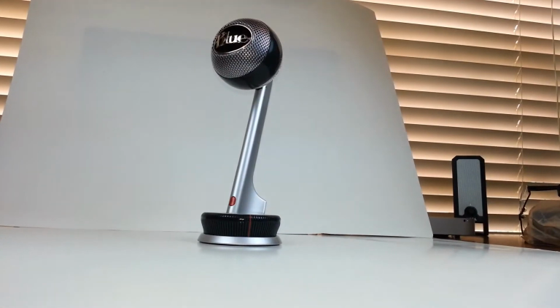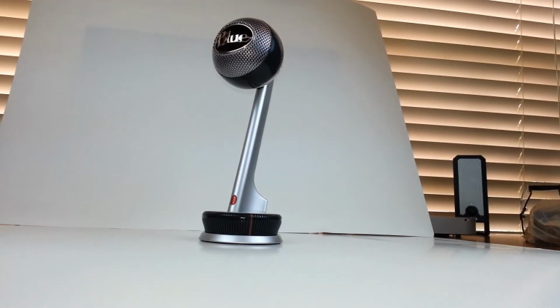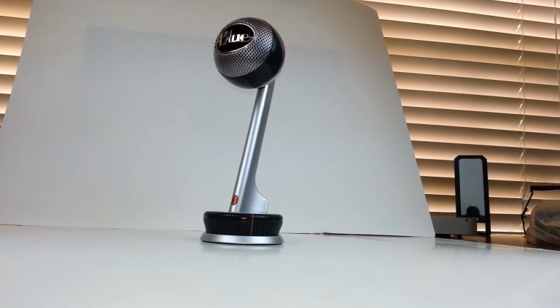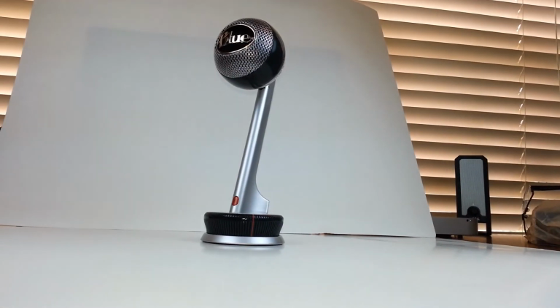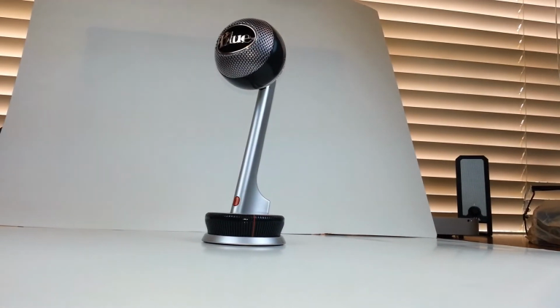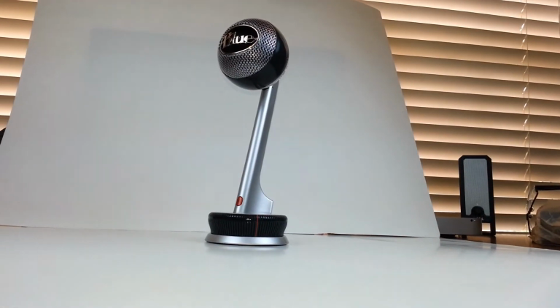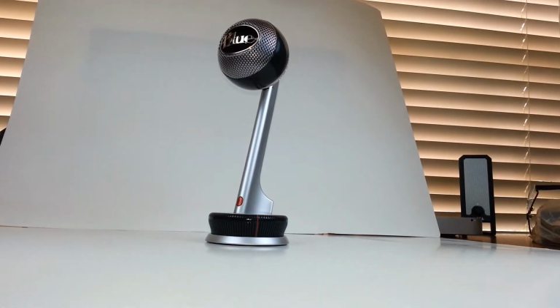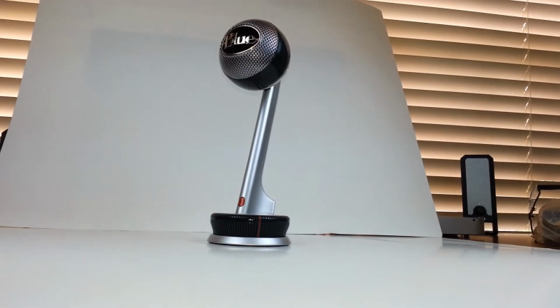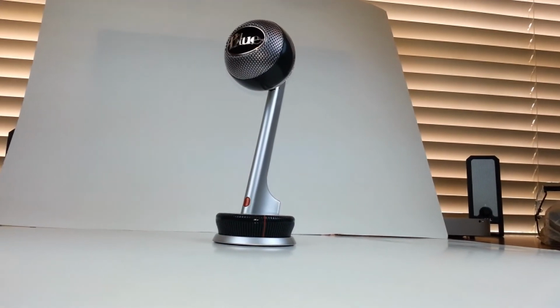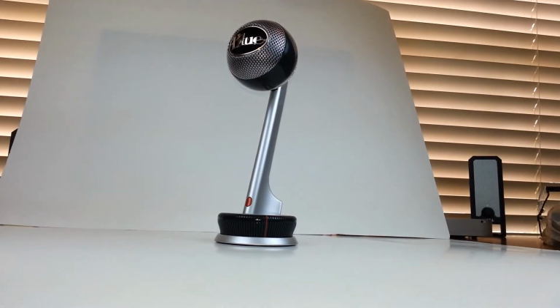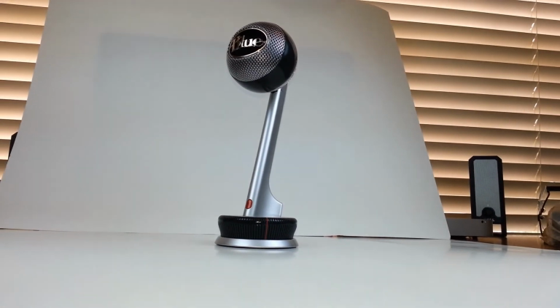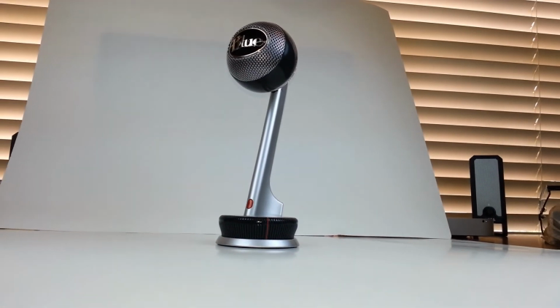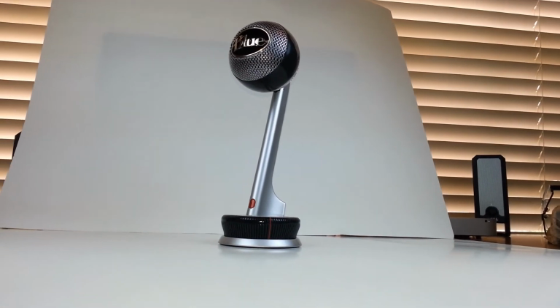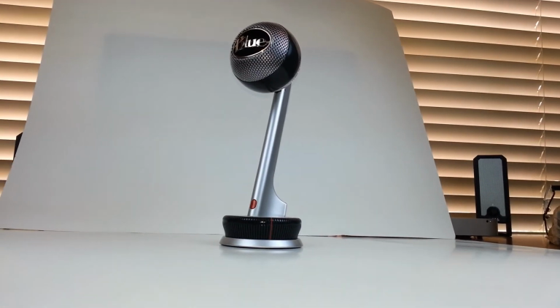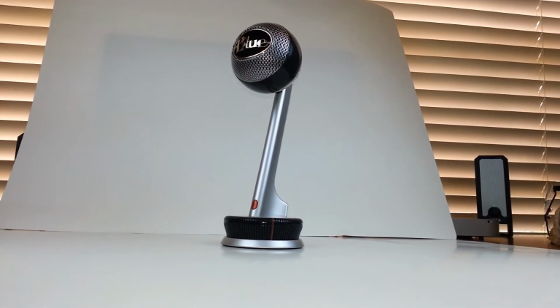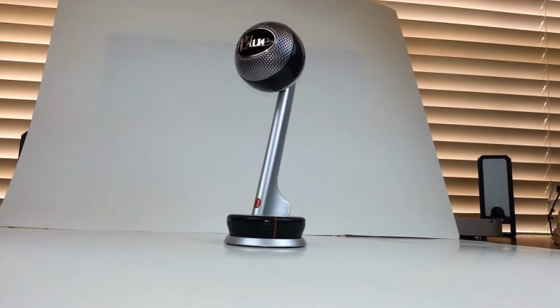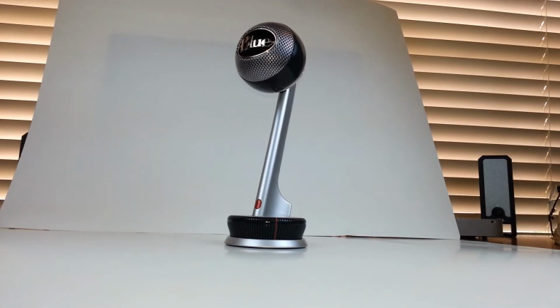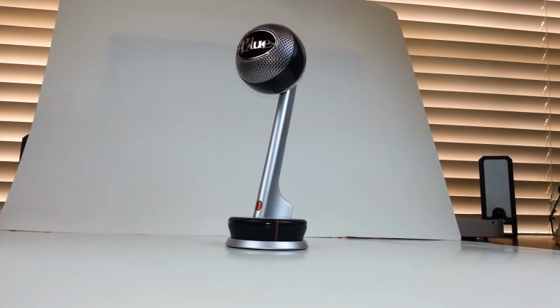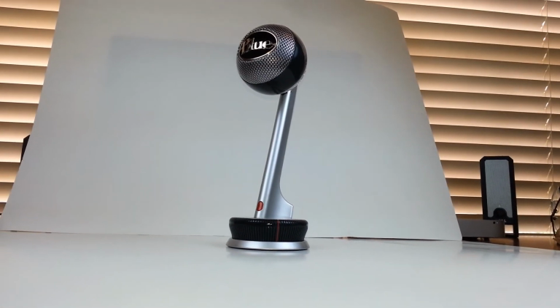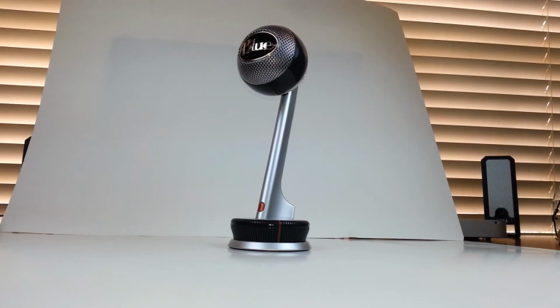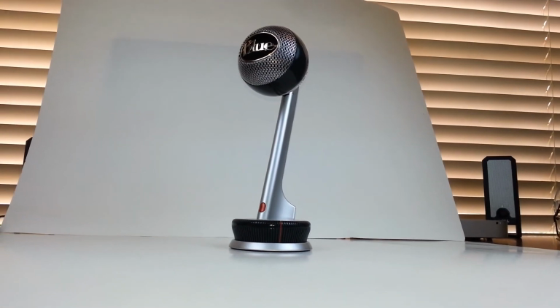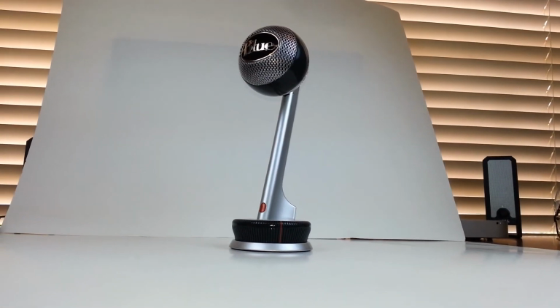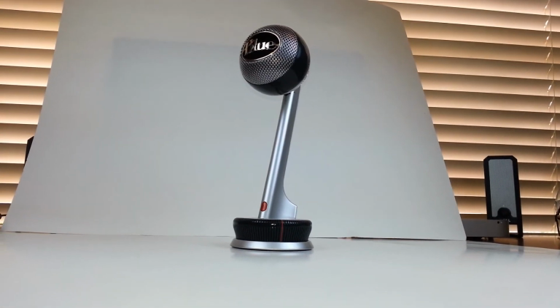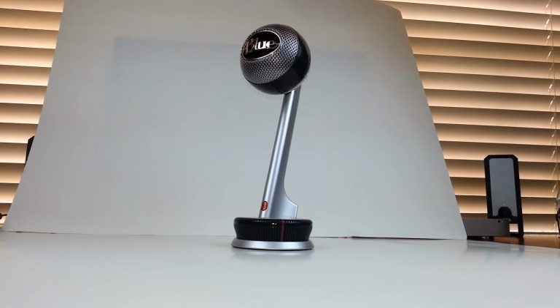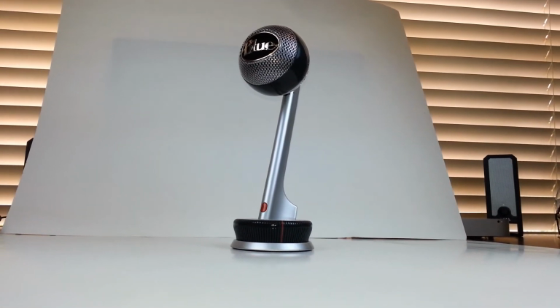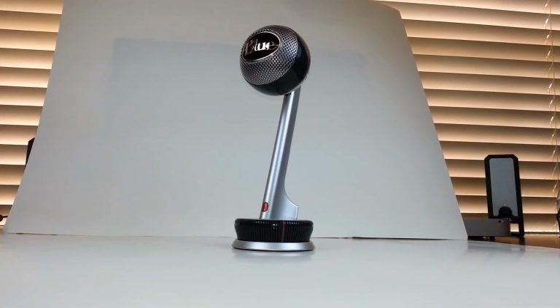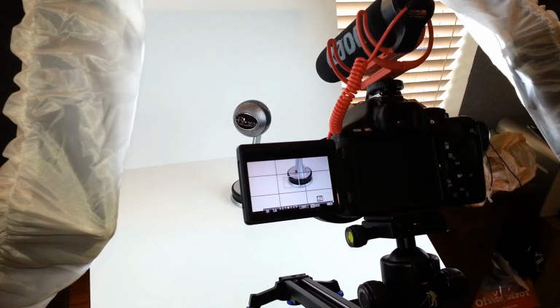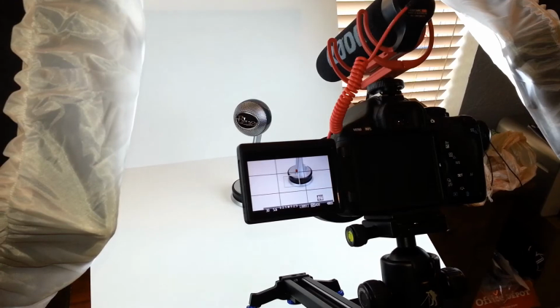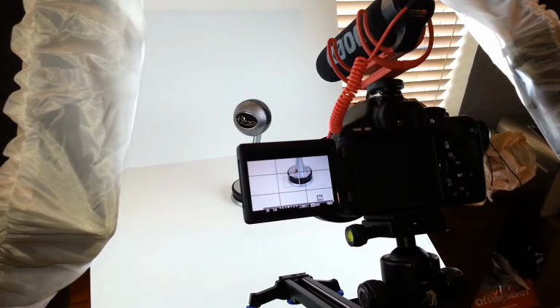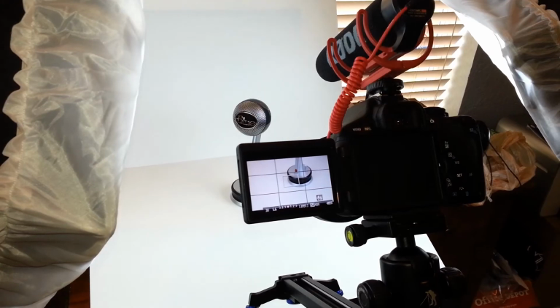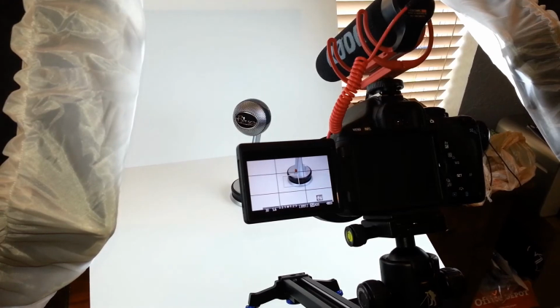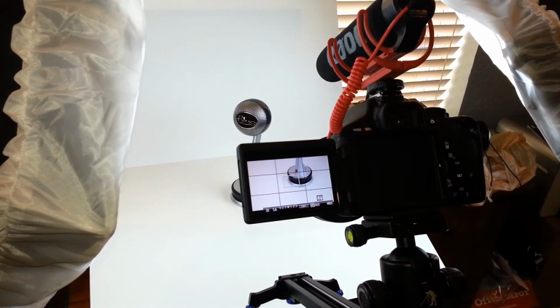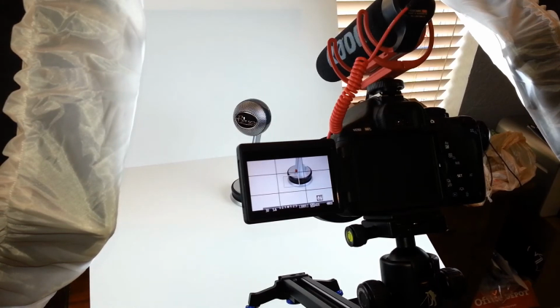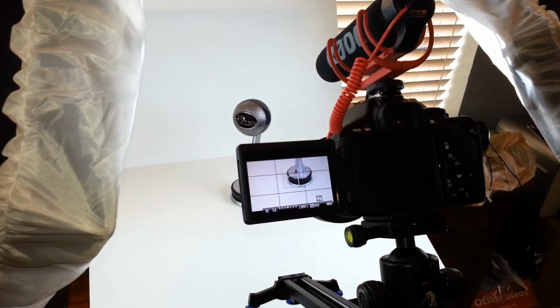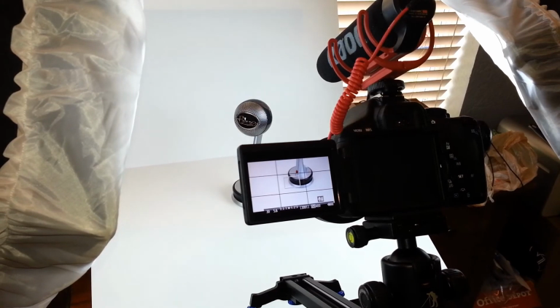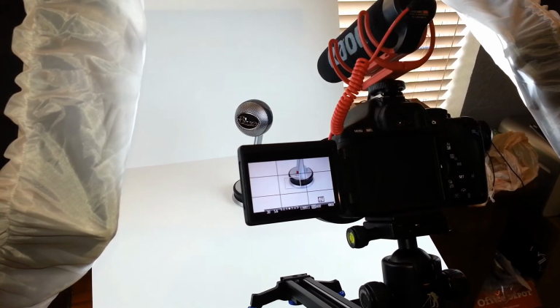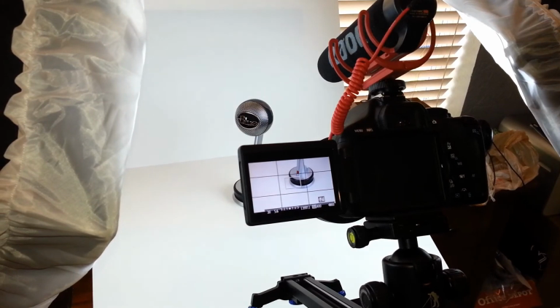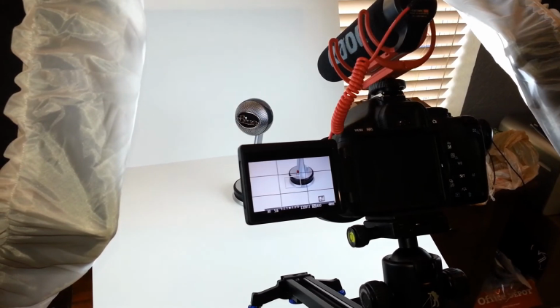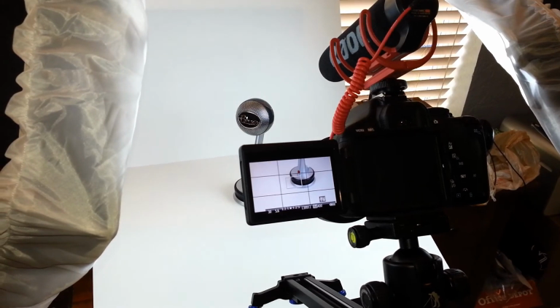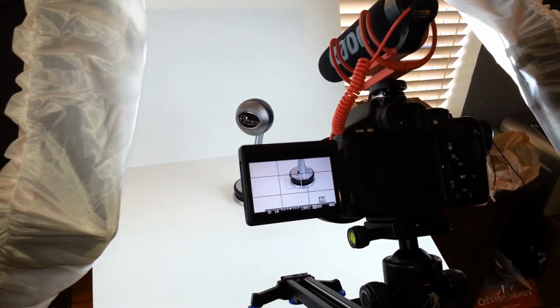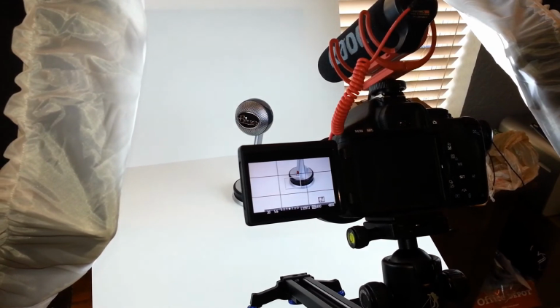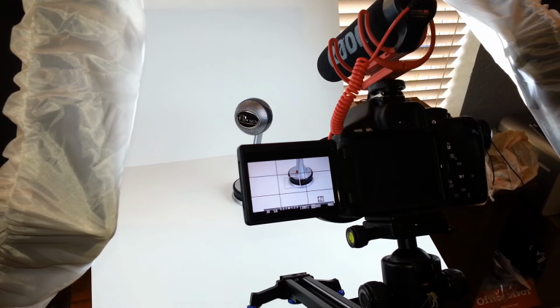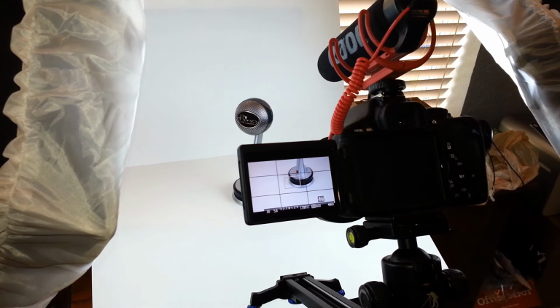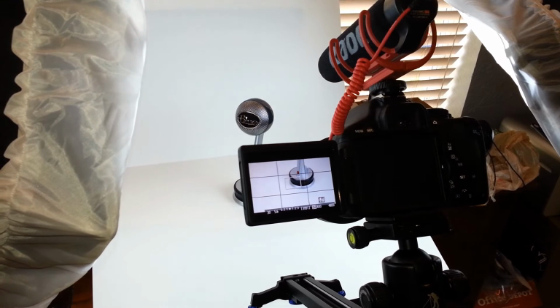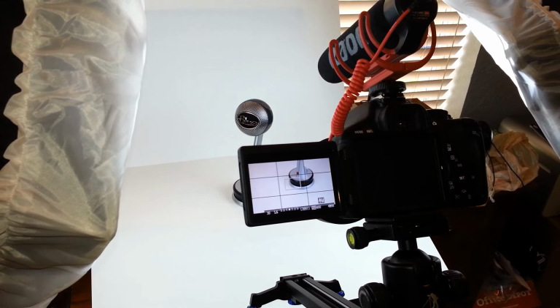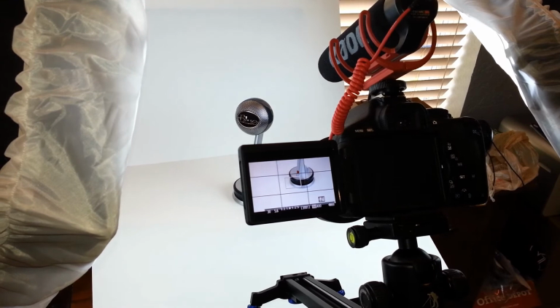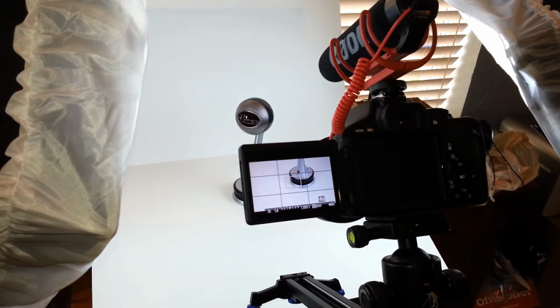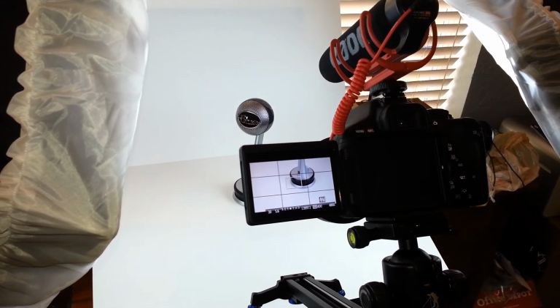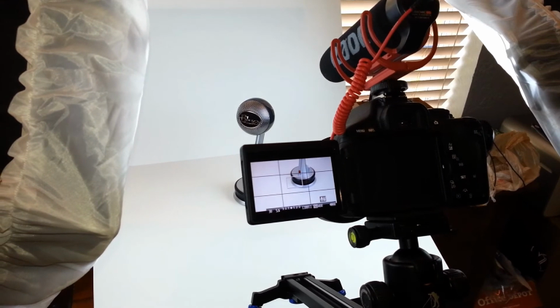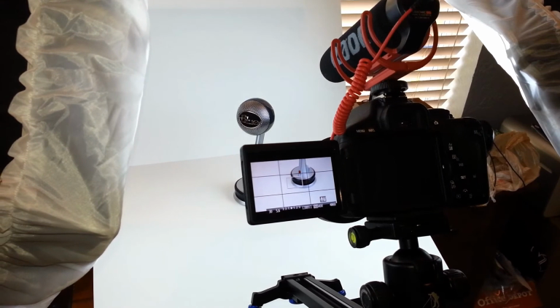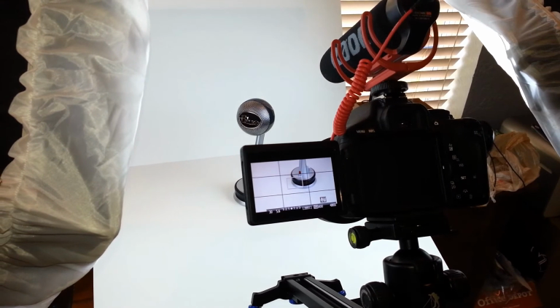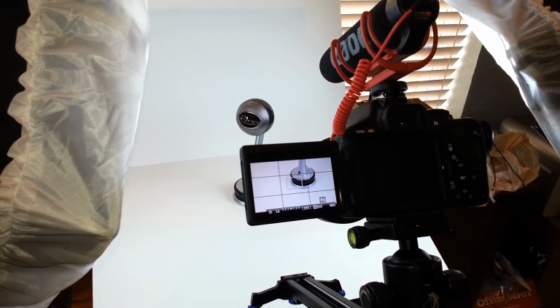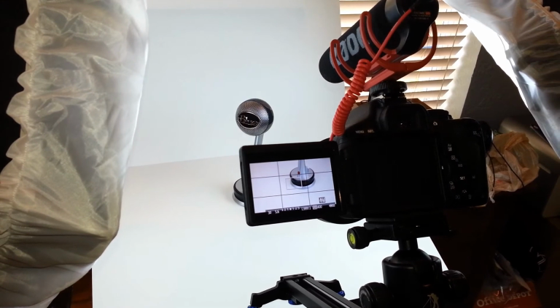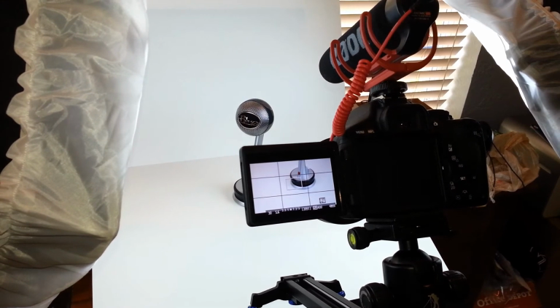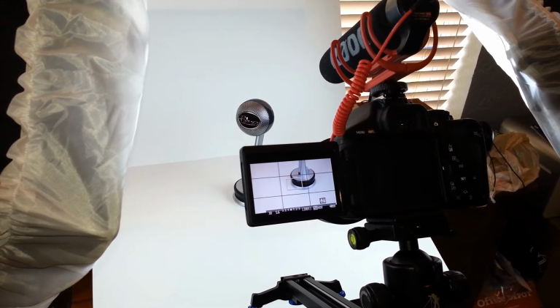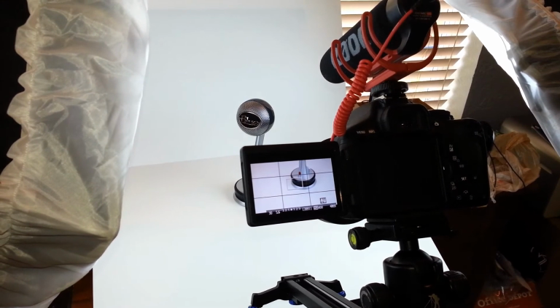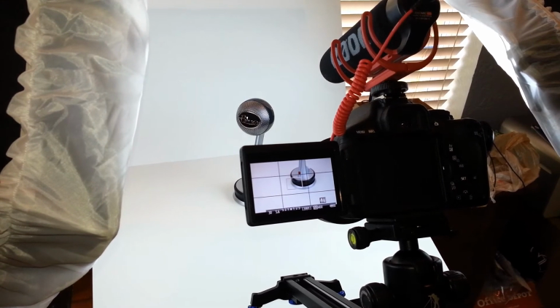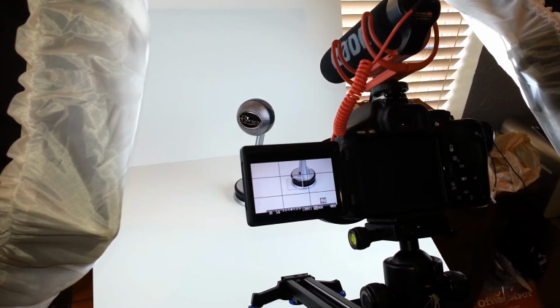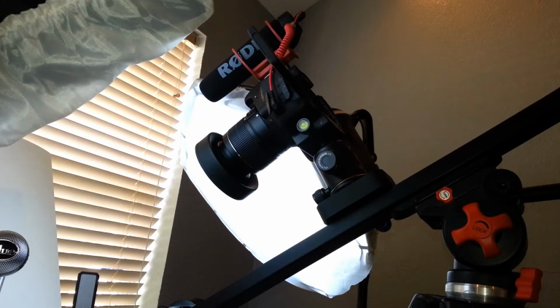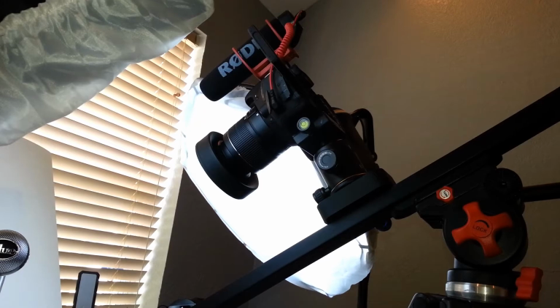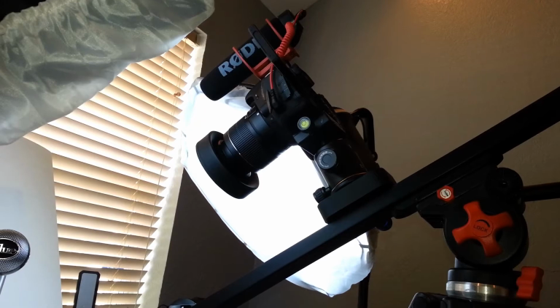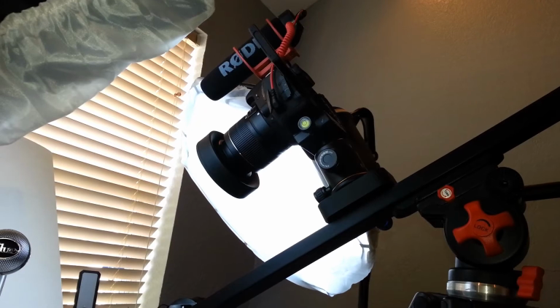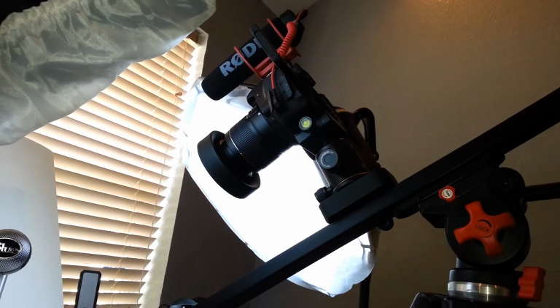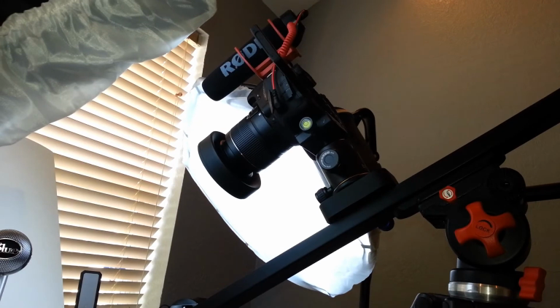I'm going to show you some sample footage on how I achieve this look. Very simple, and I hope that you guys like this.